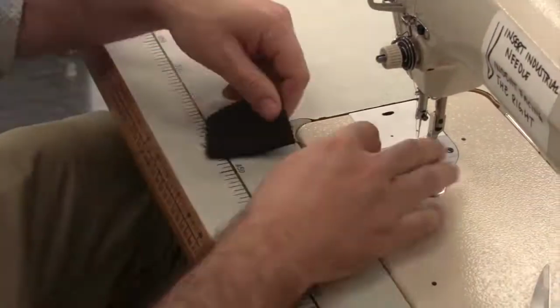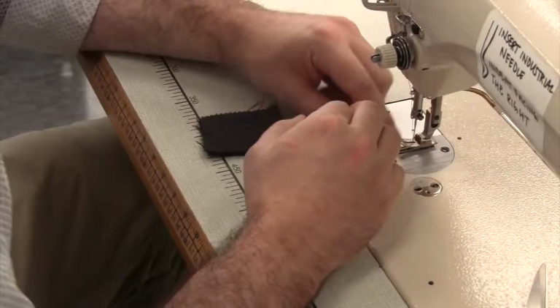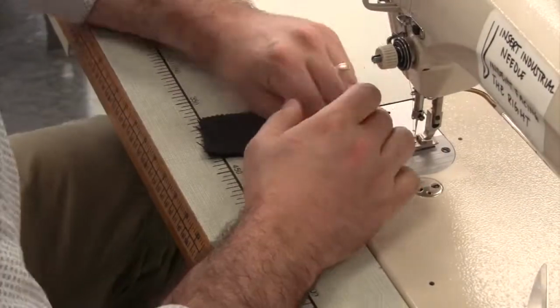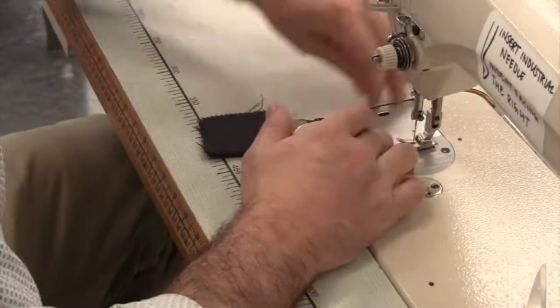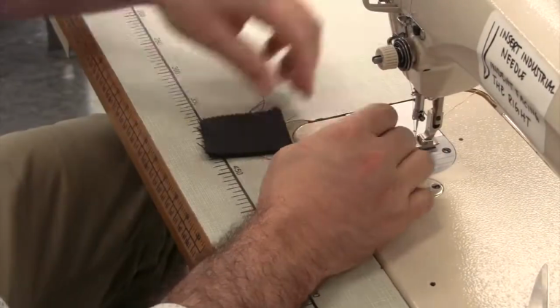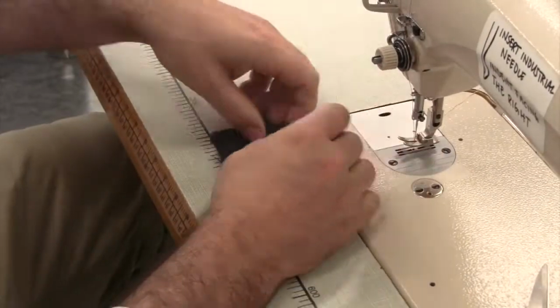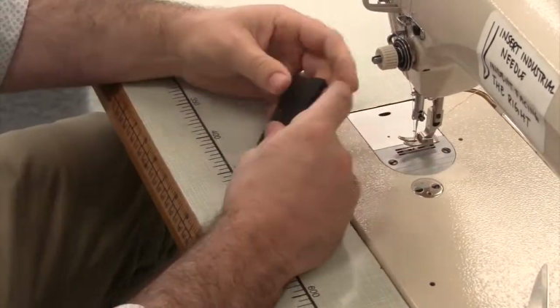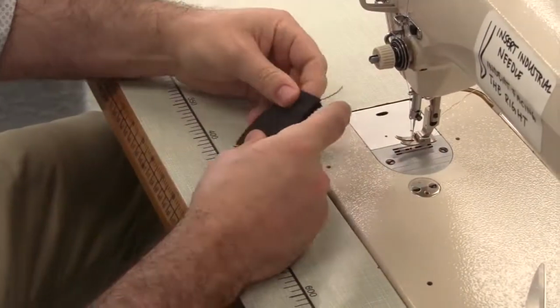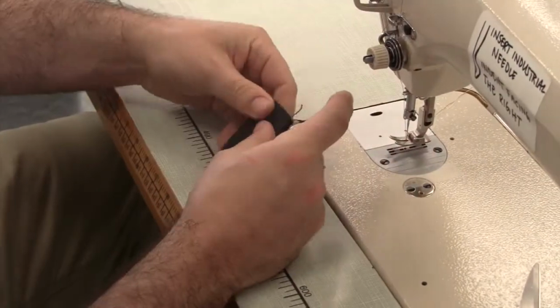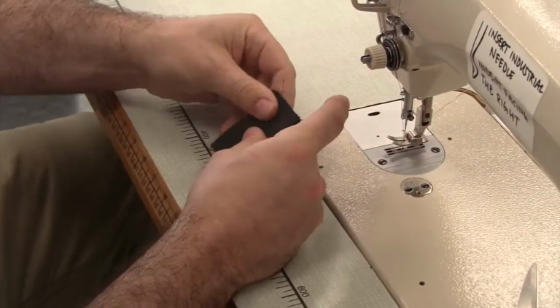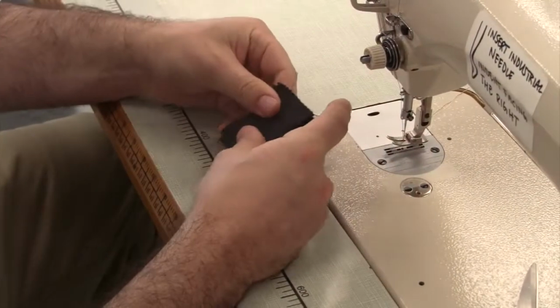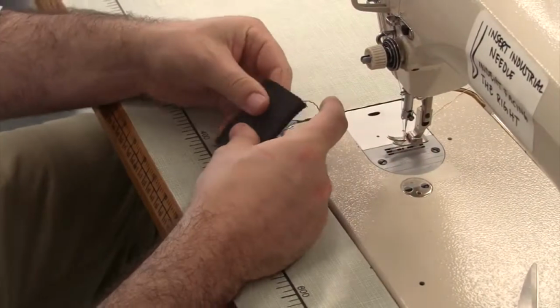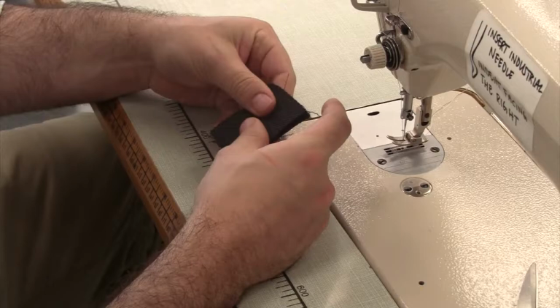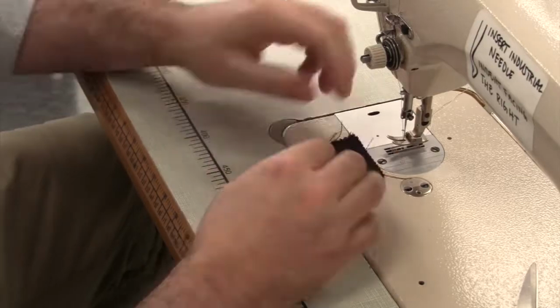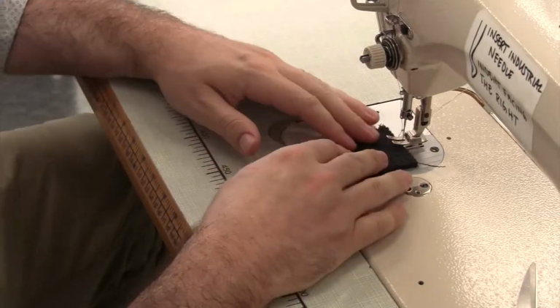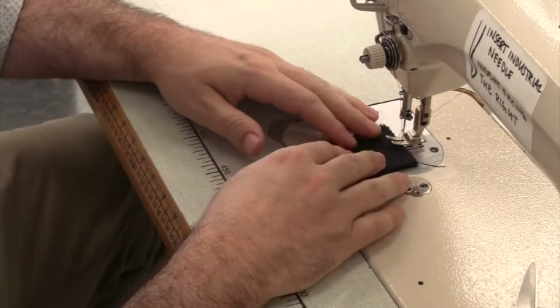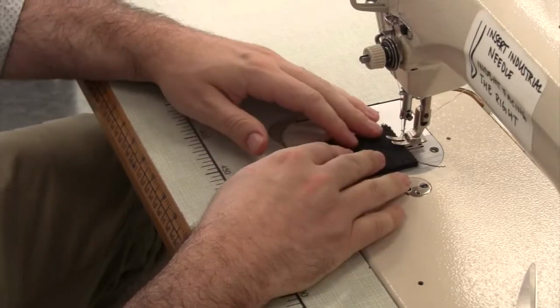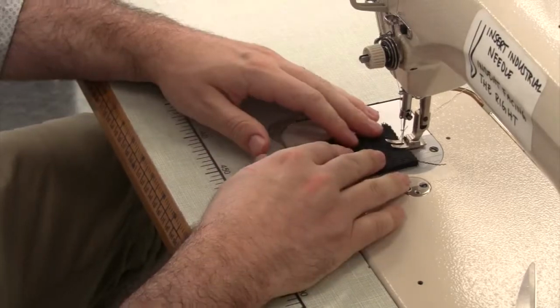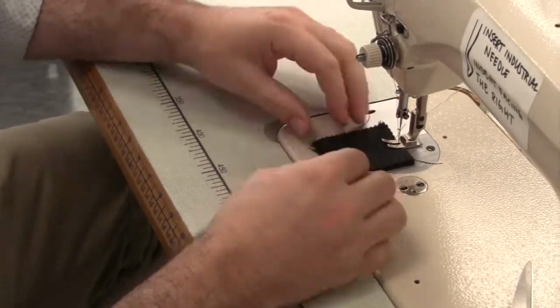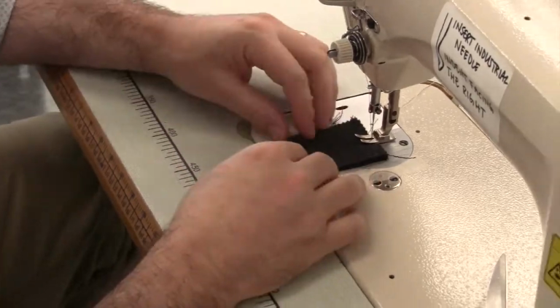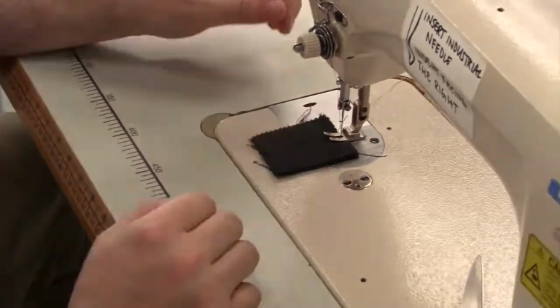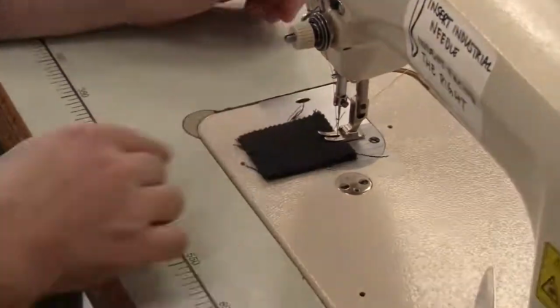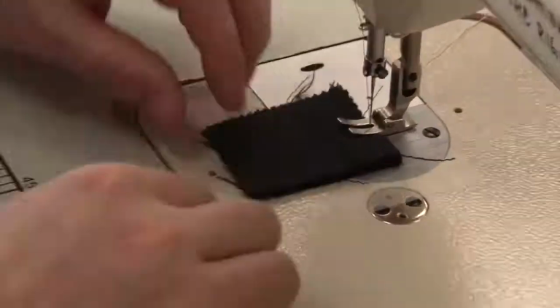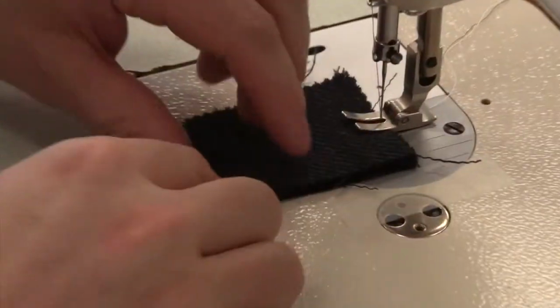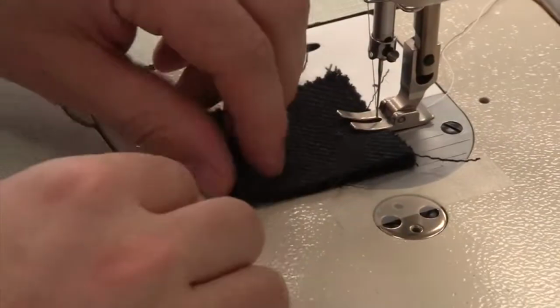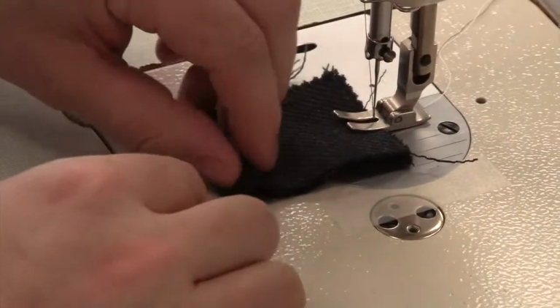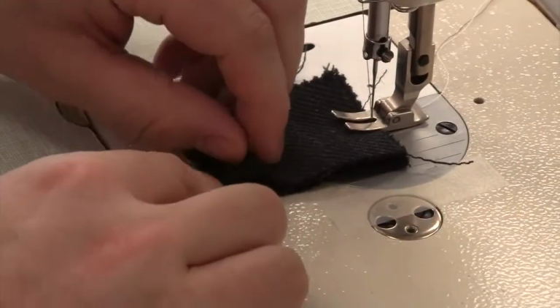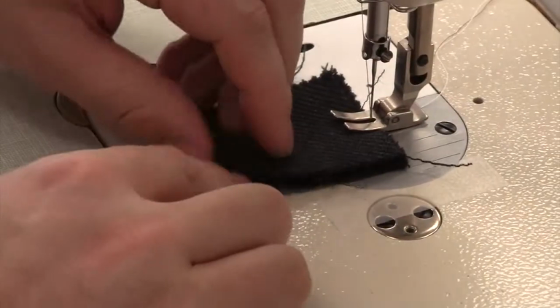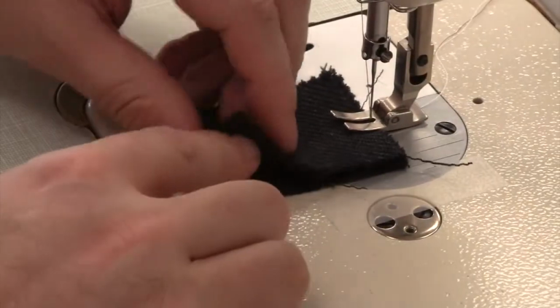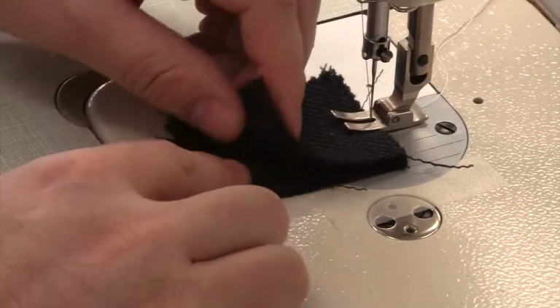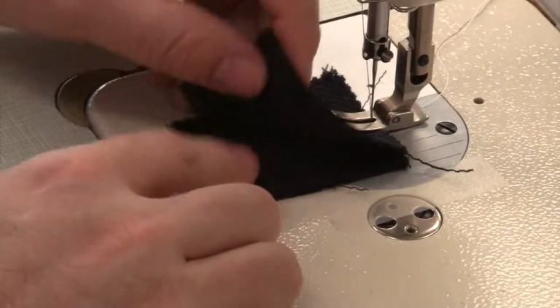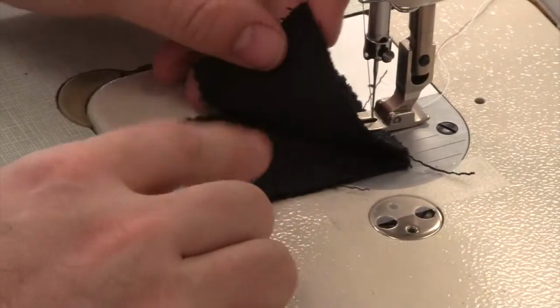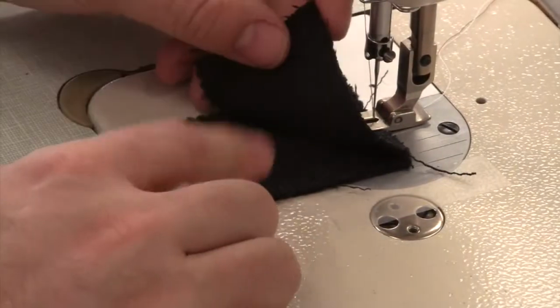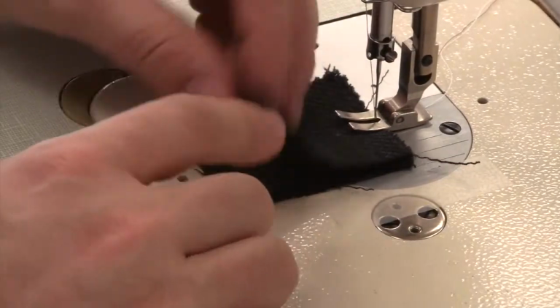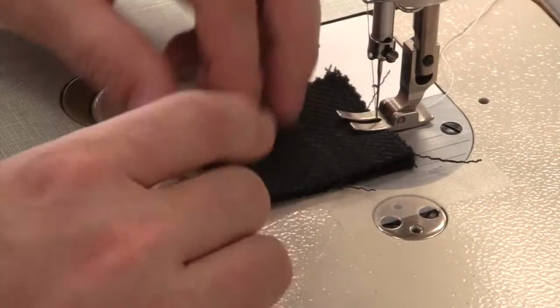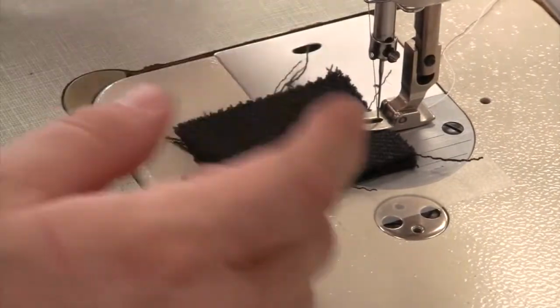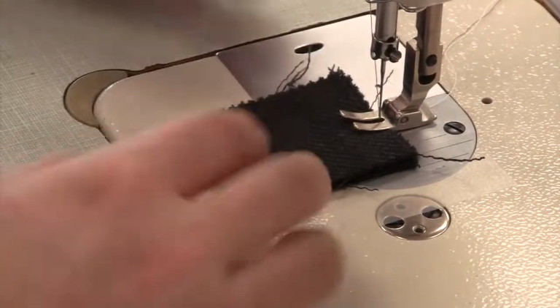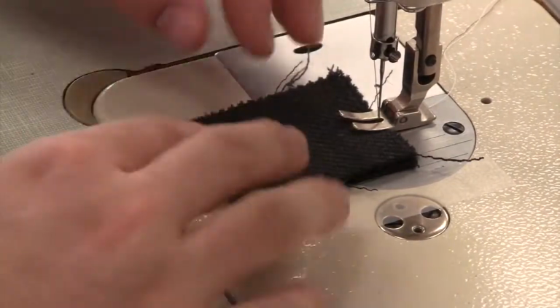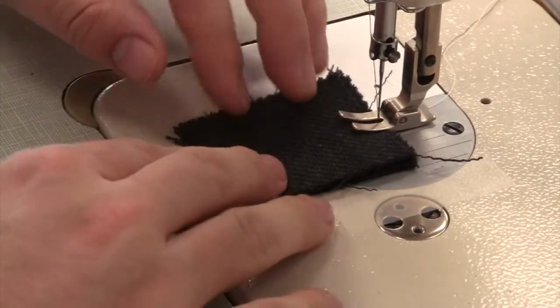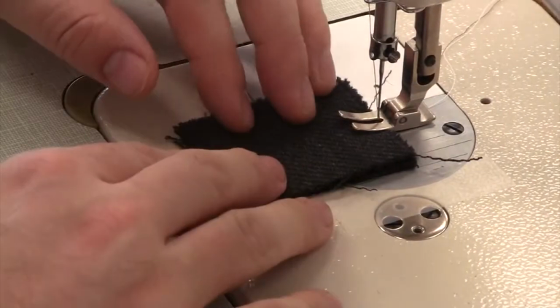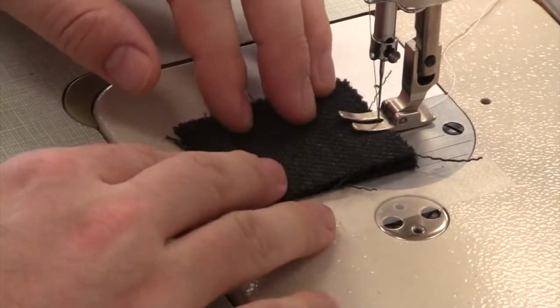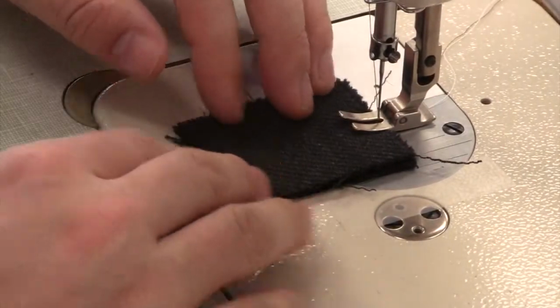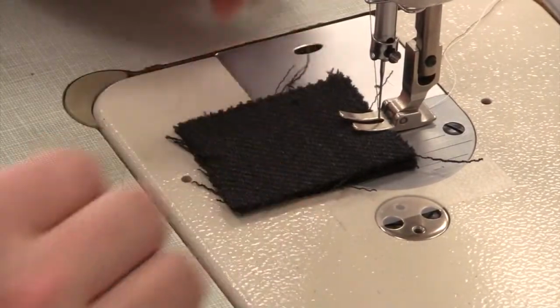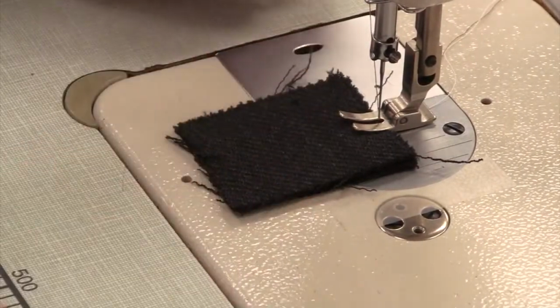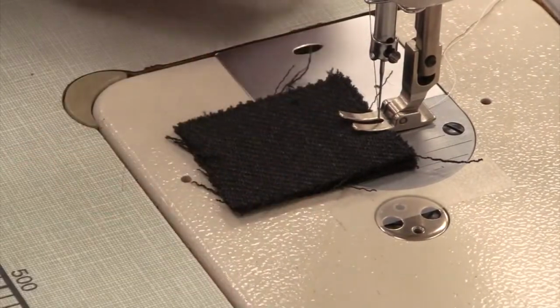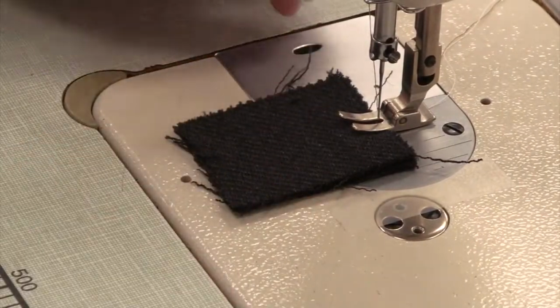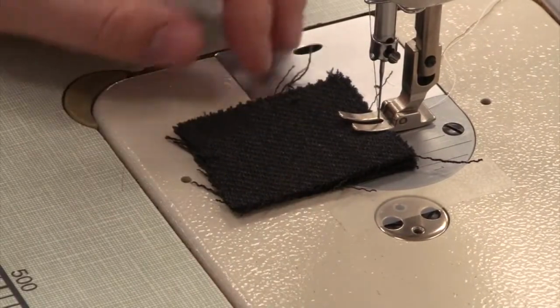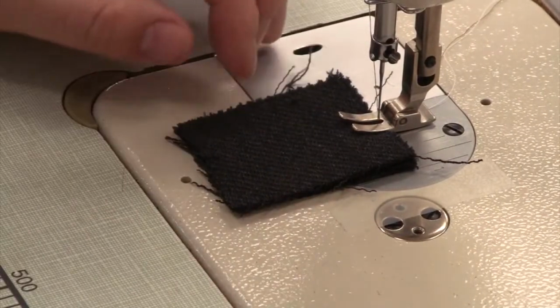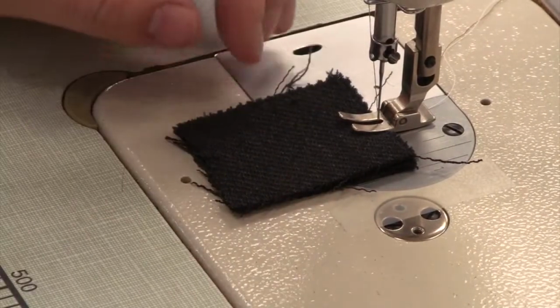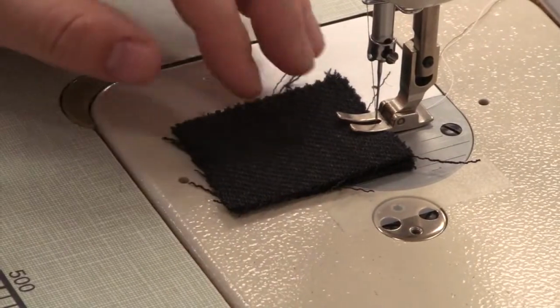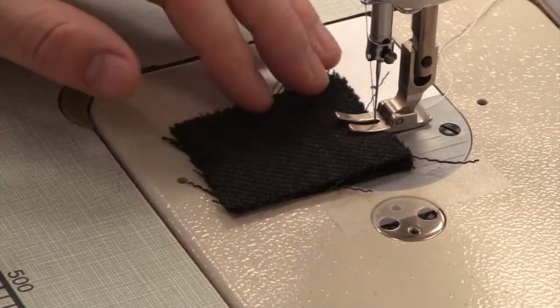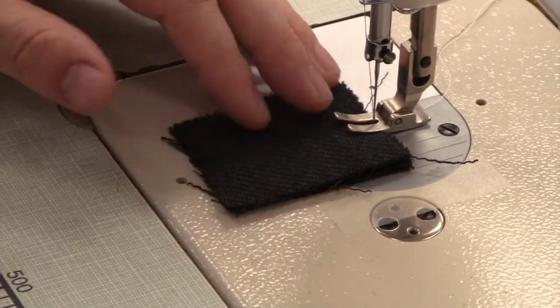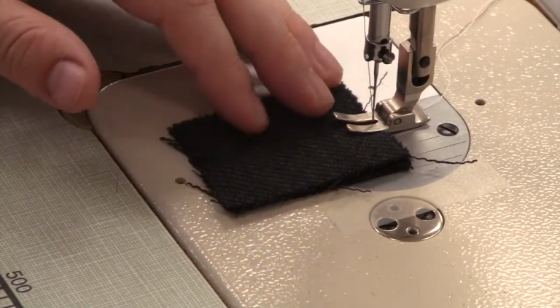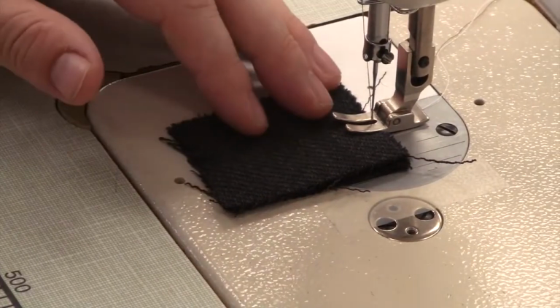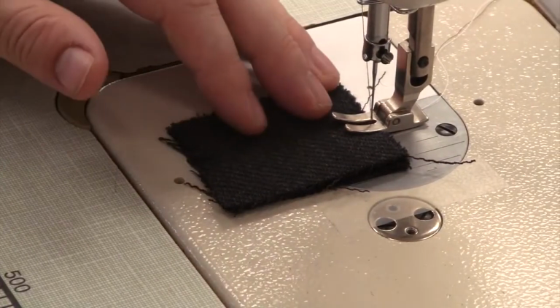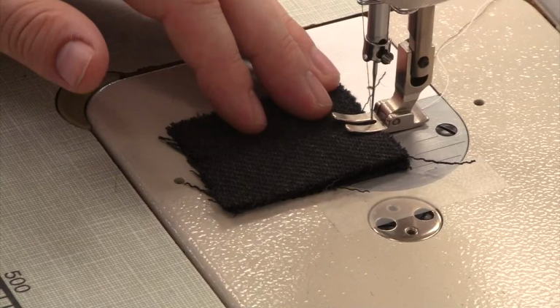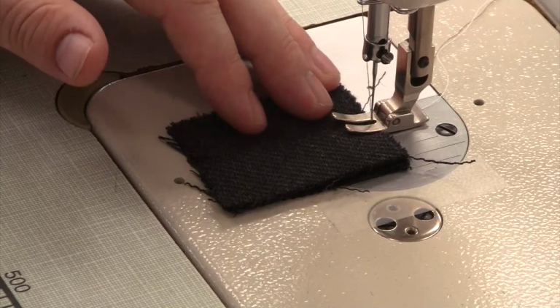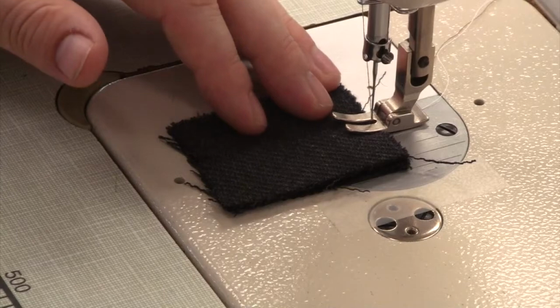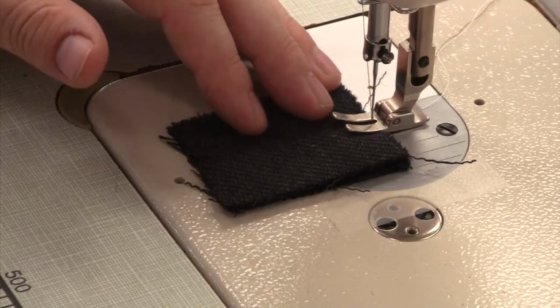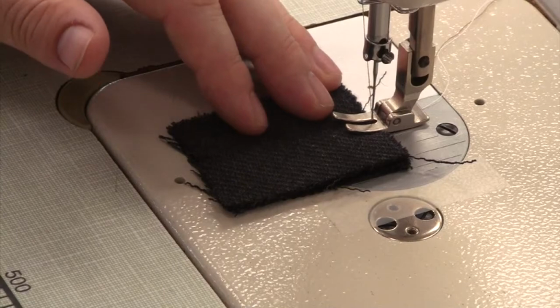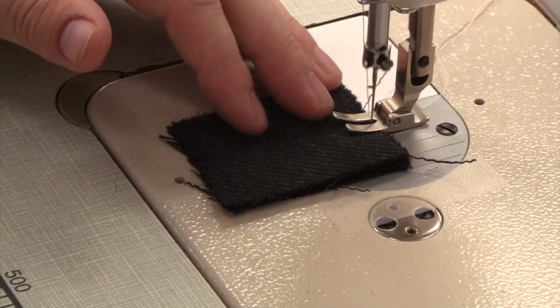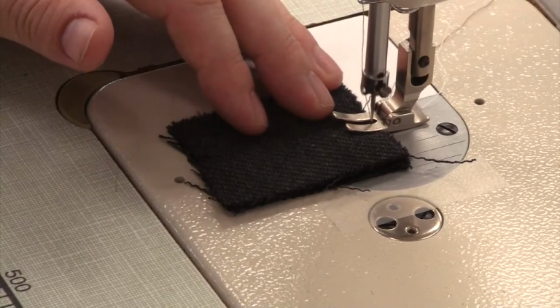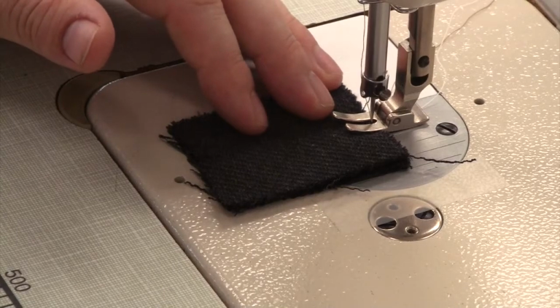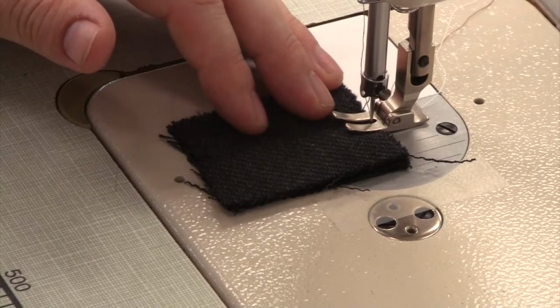Take the welts of your buttons and place them right sides together. Stitch directly down the middle of the welts using a basting stitch.